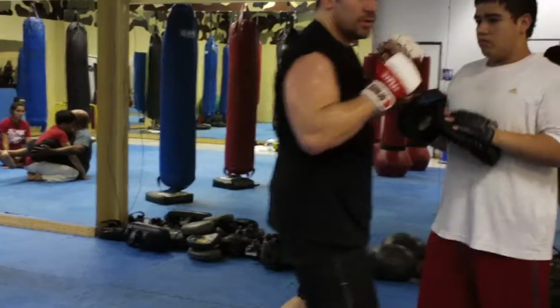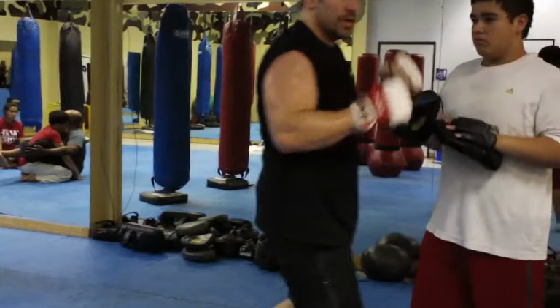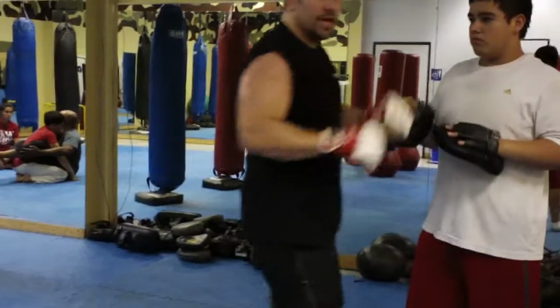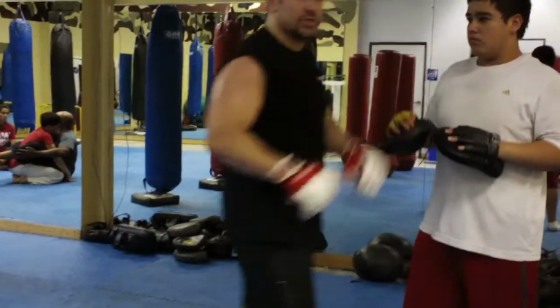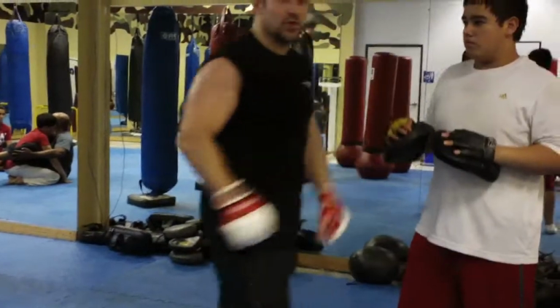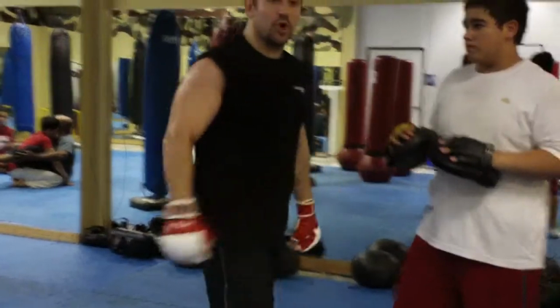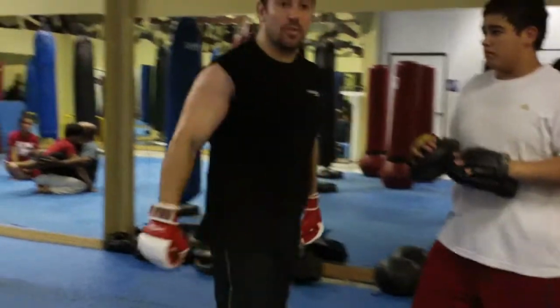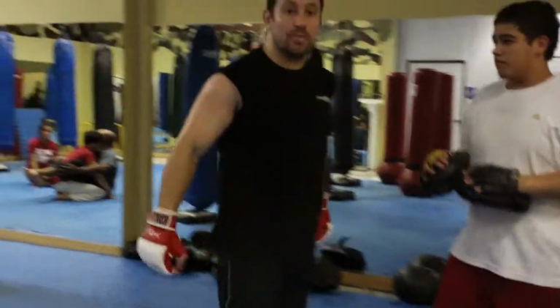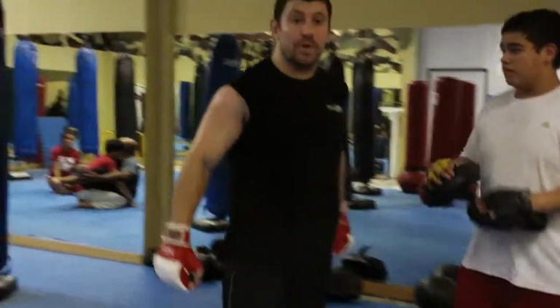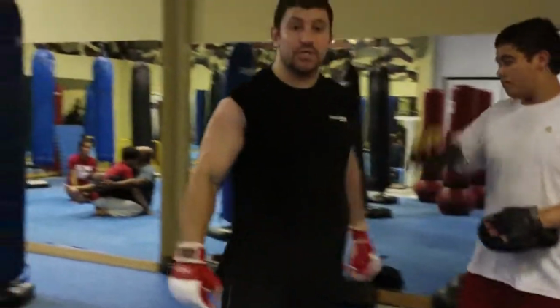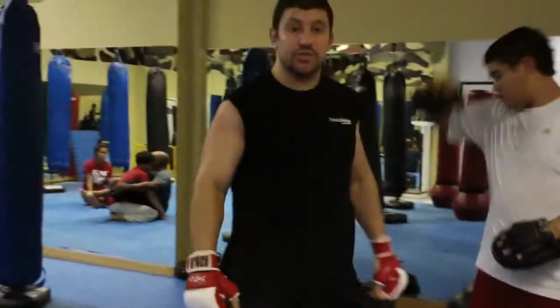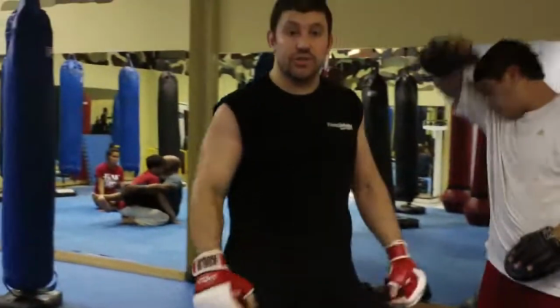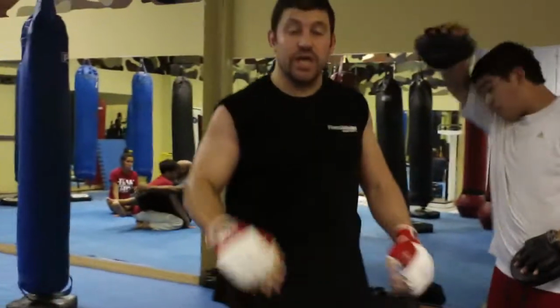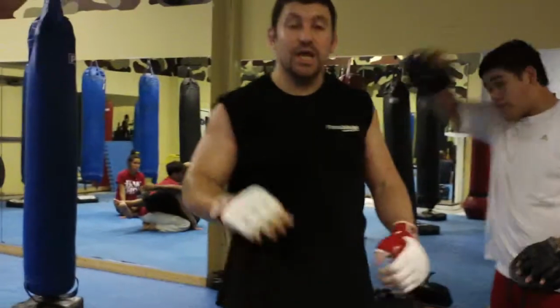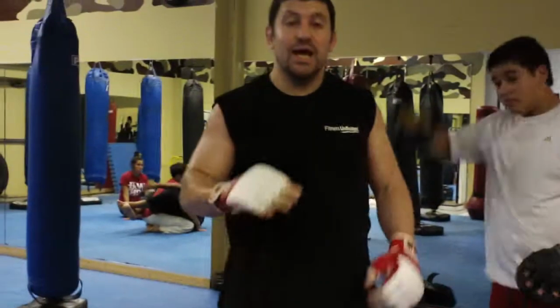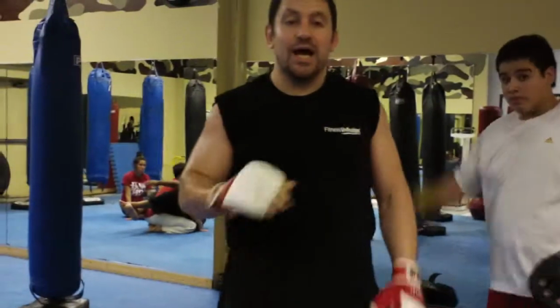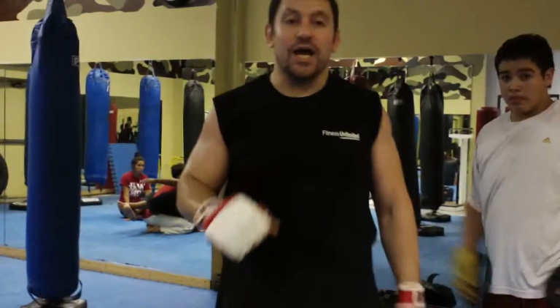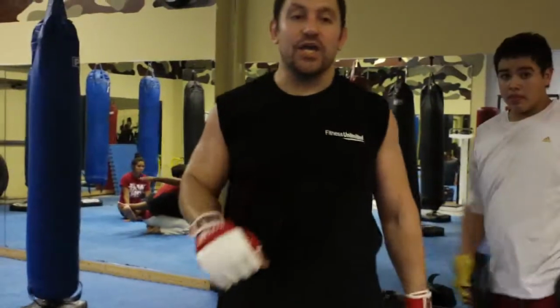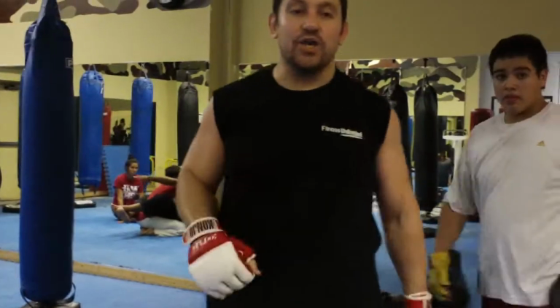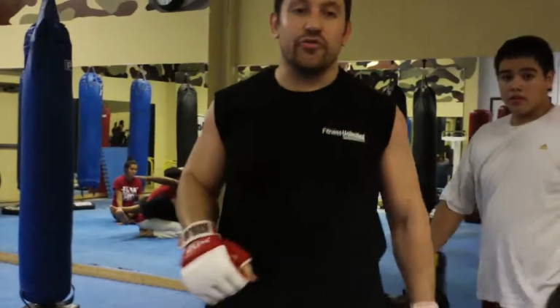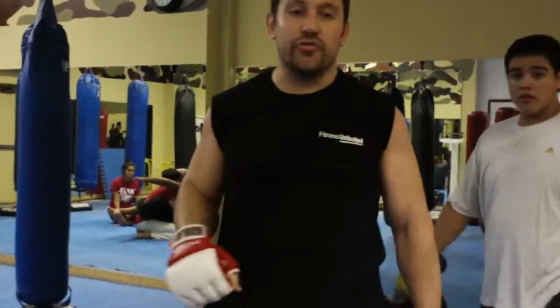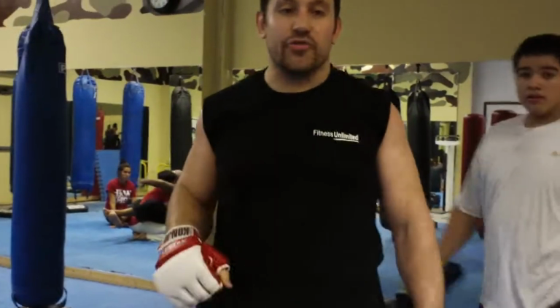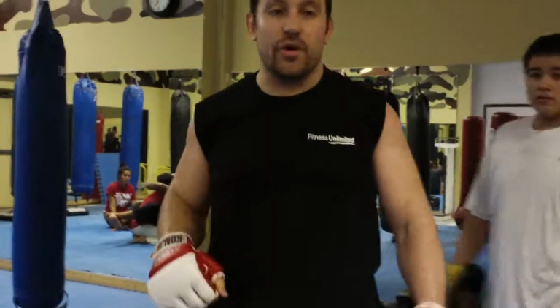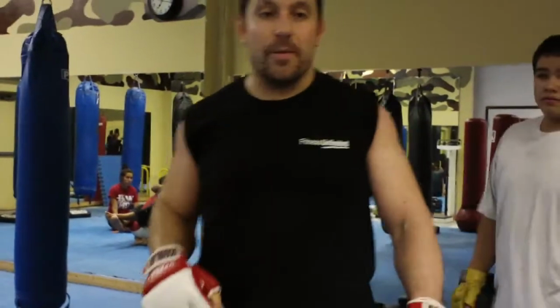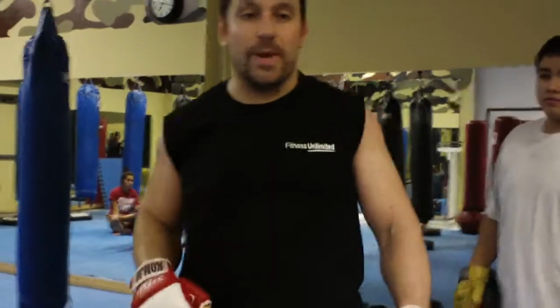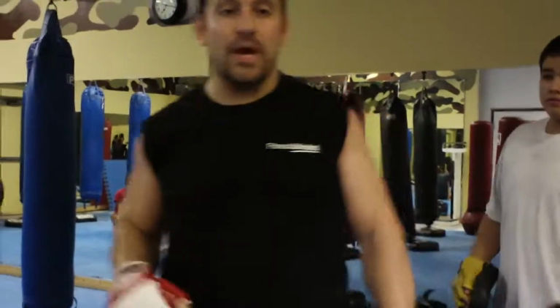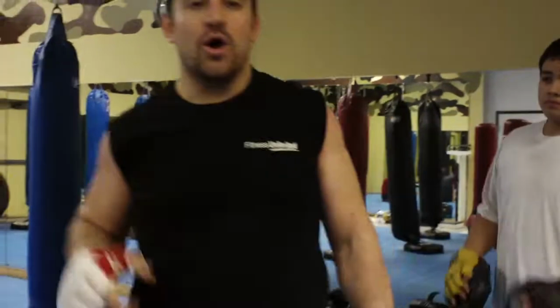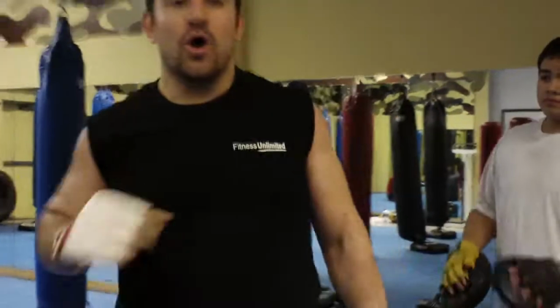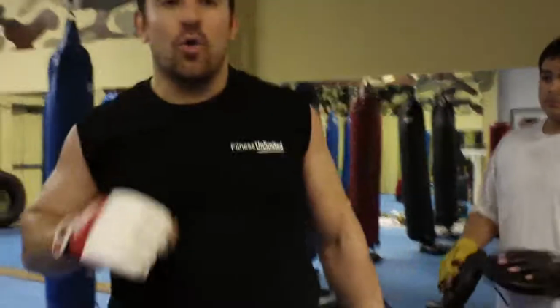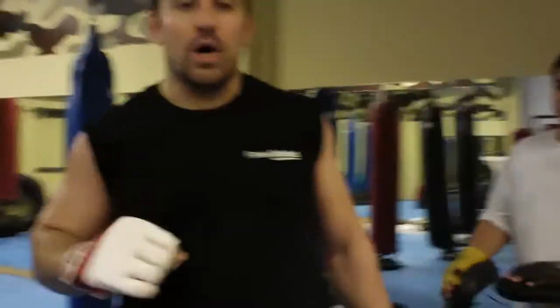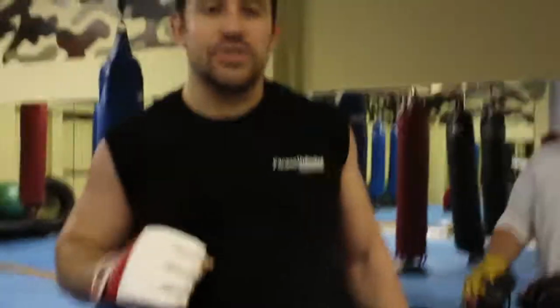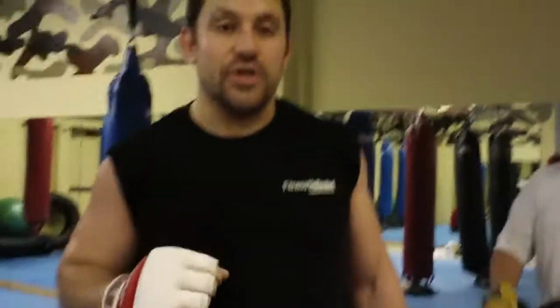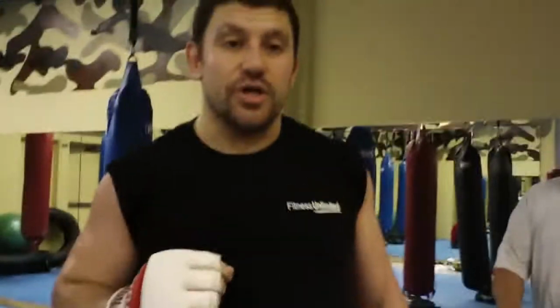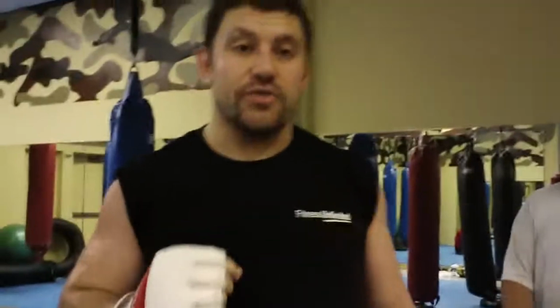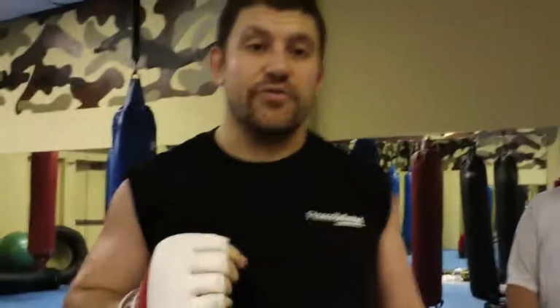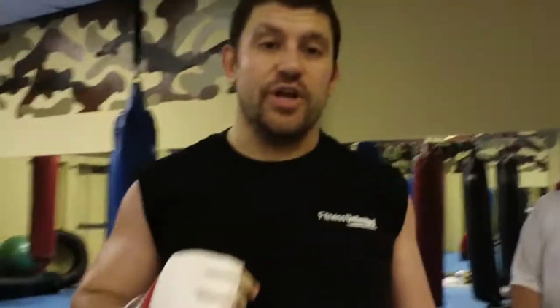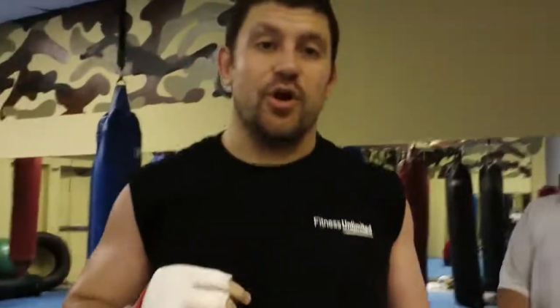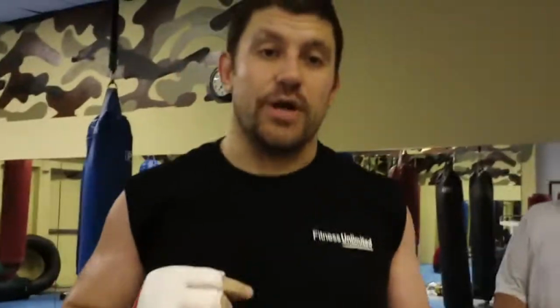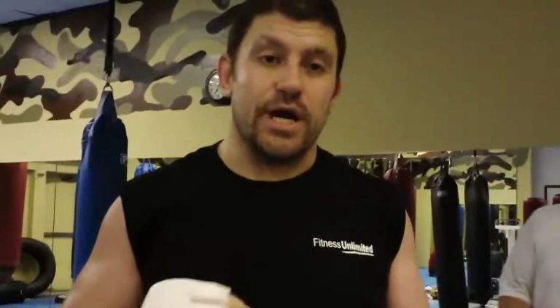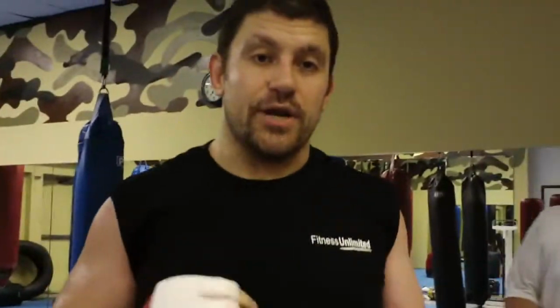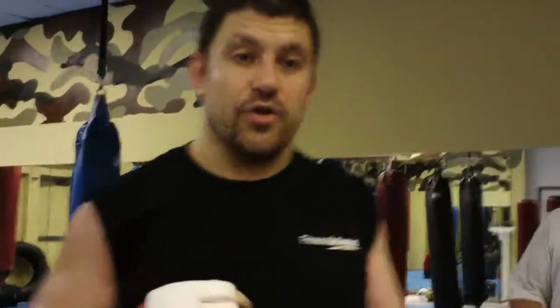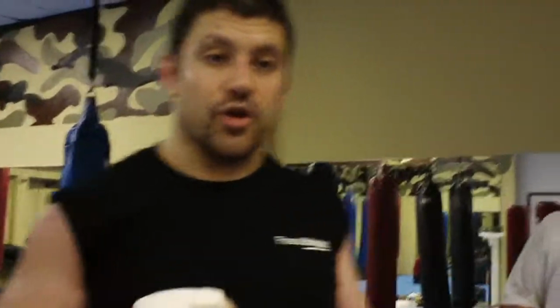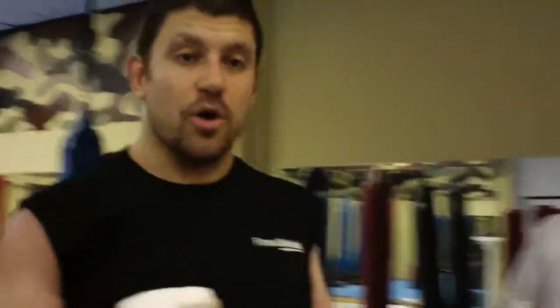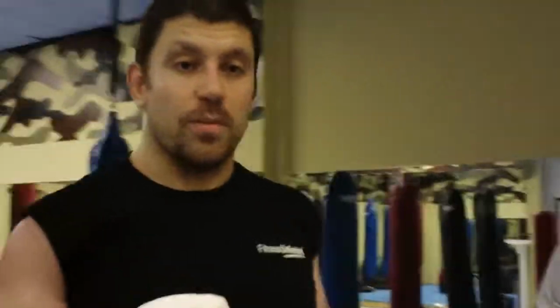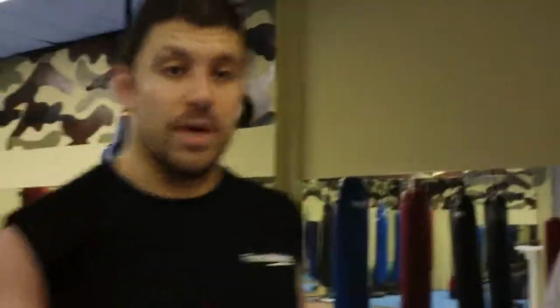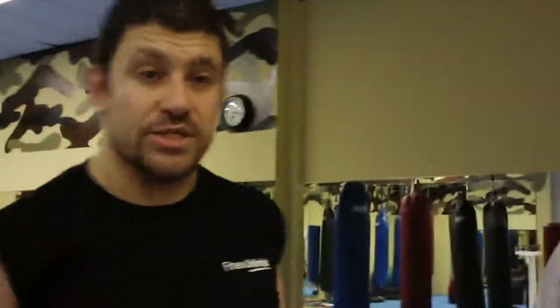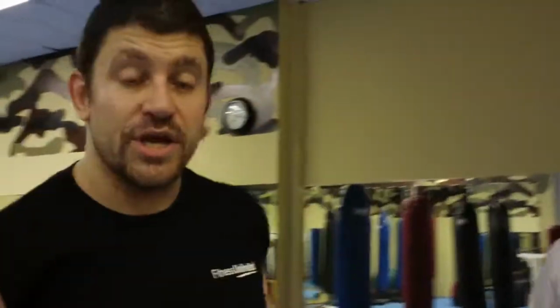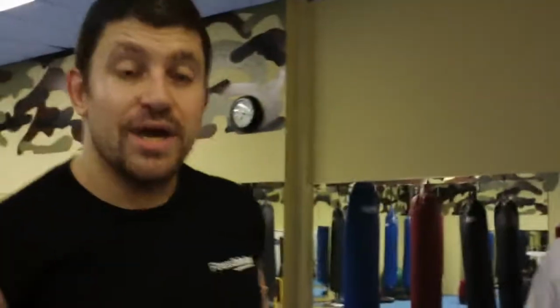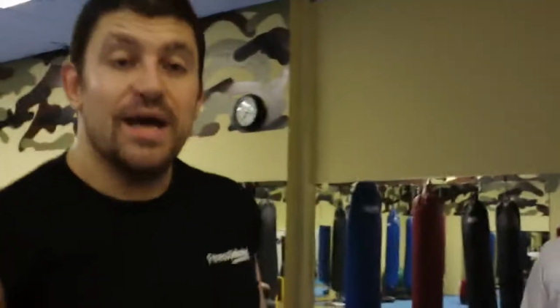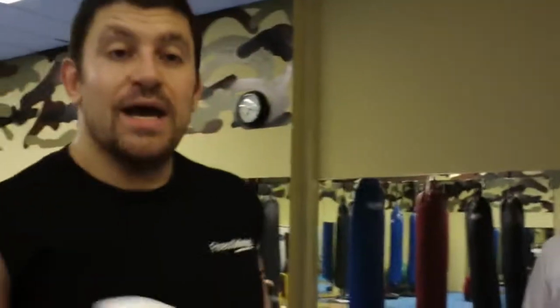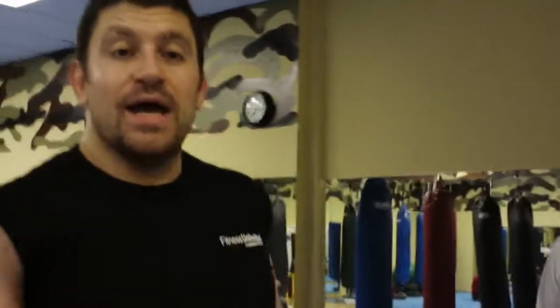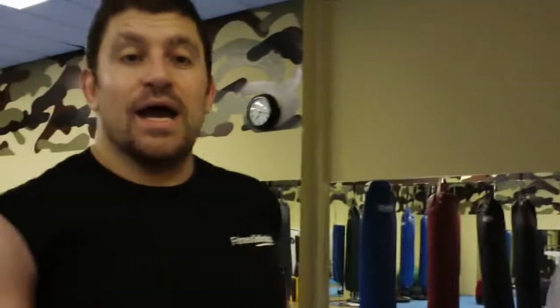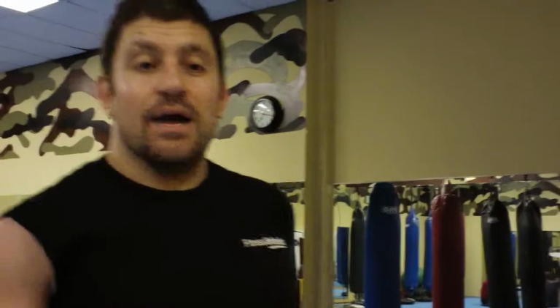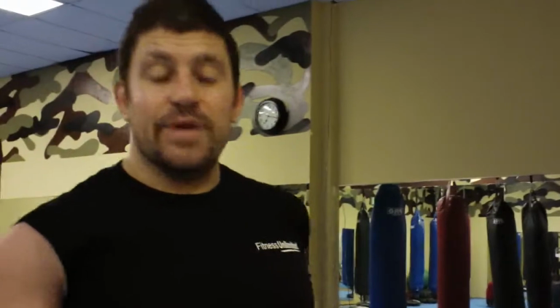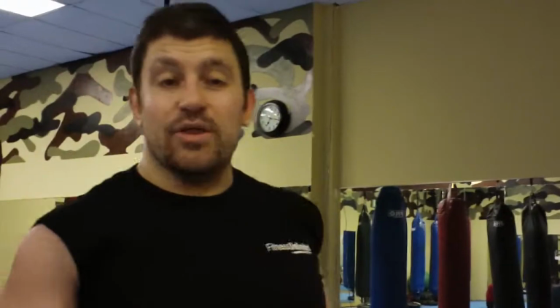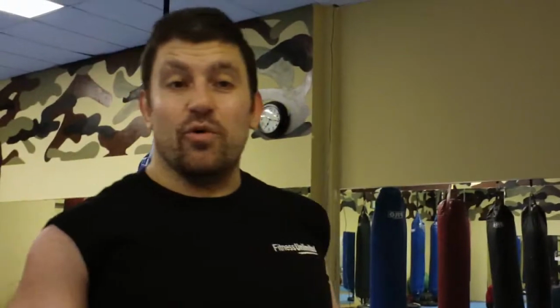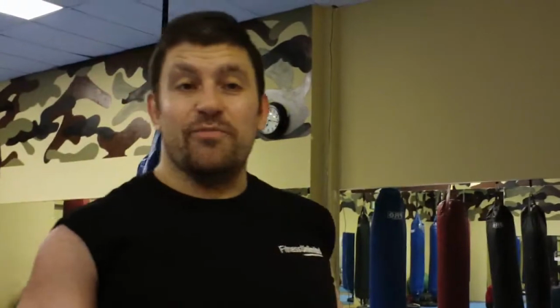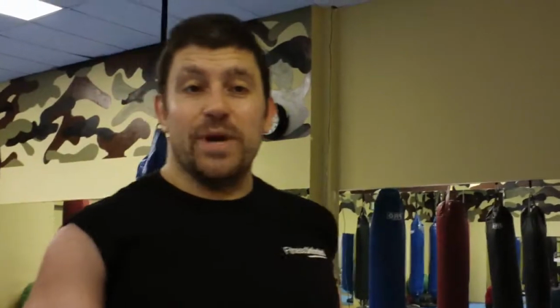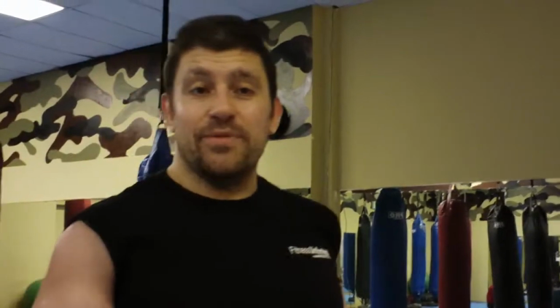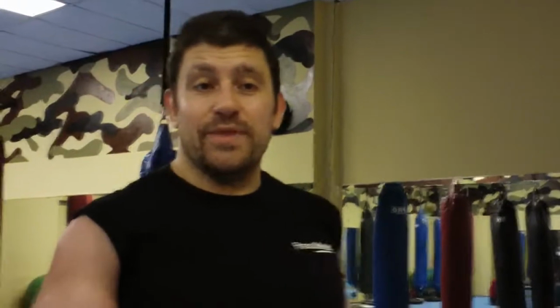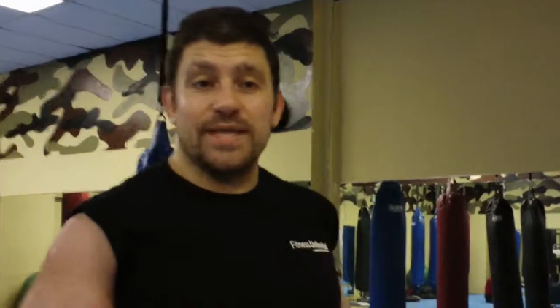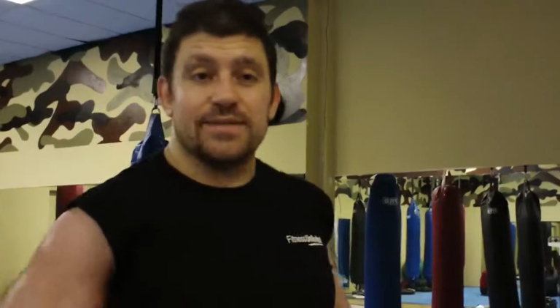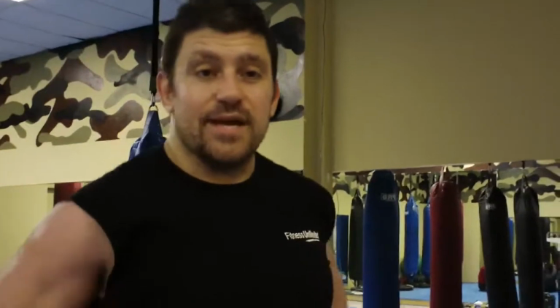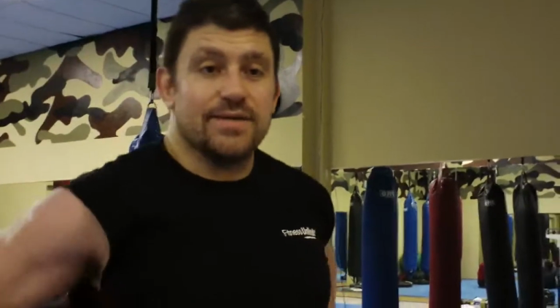I can use it for MMA. Watch the other video on how to do the Cobra Punch. I'm Dan the Wolfman, thanks guys.